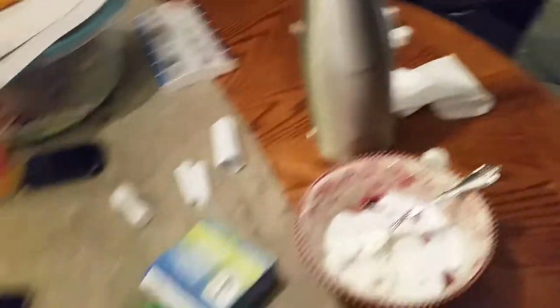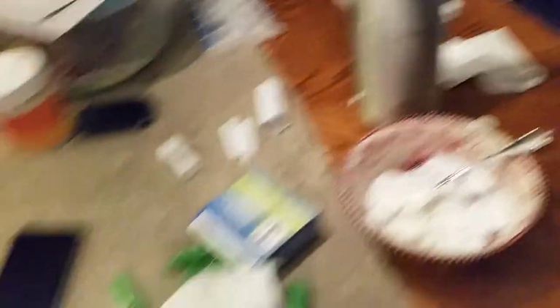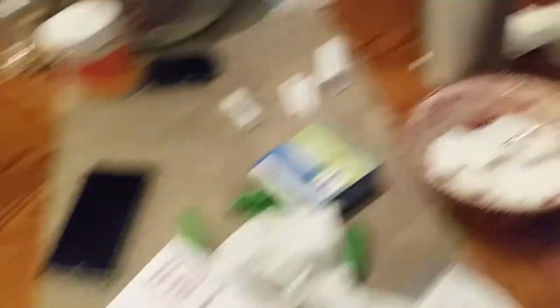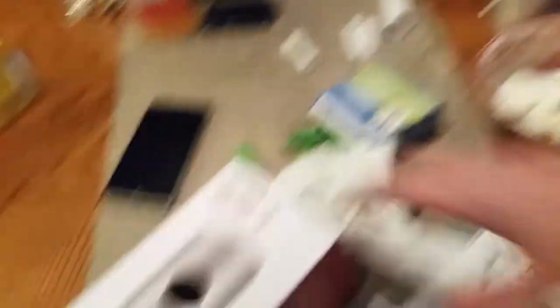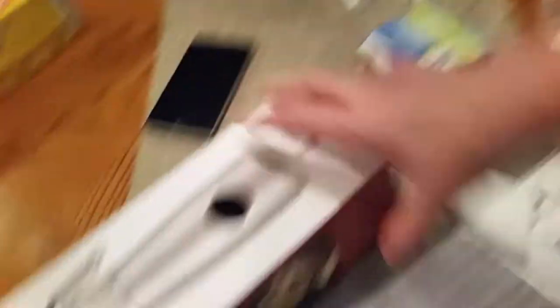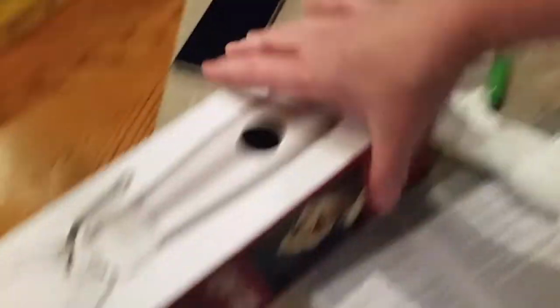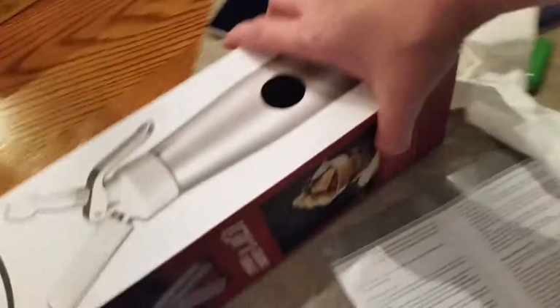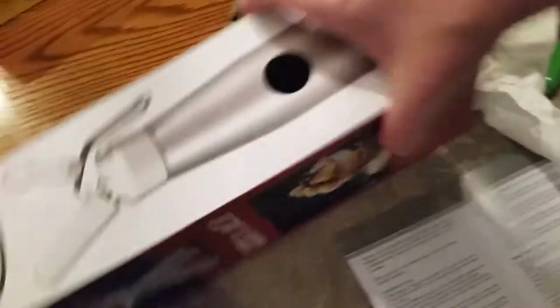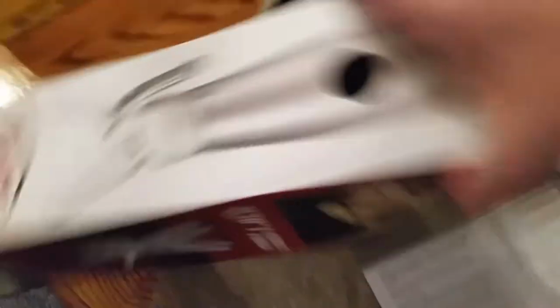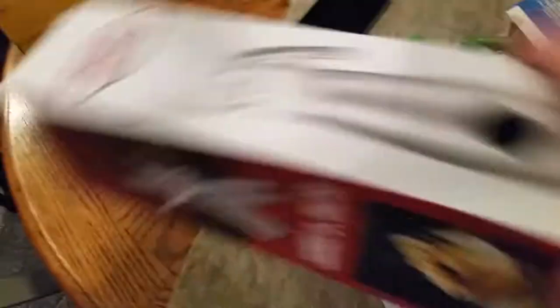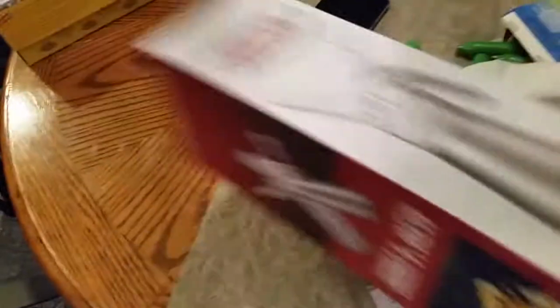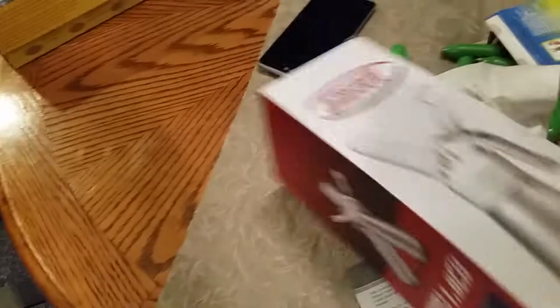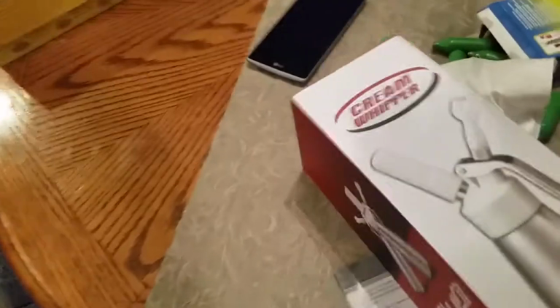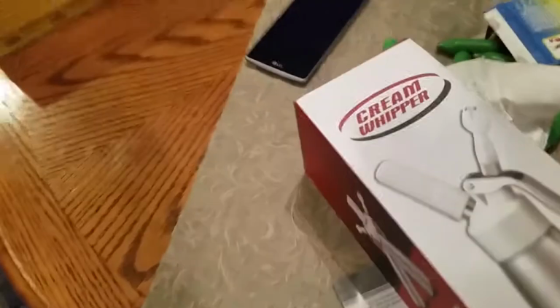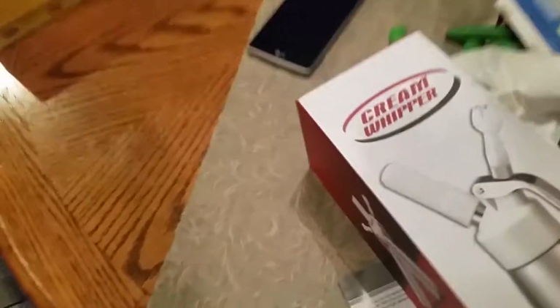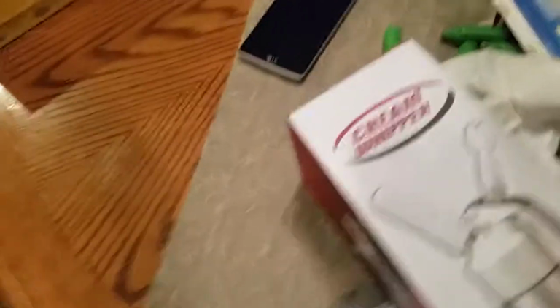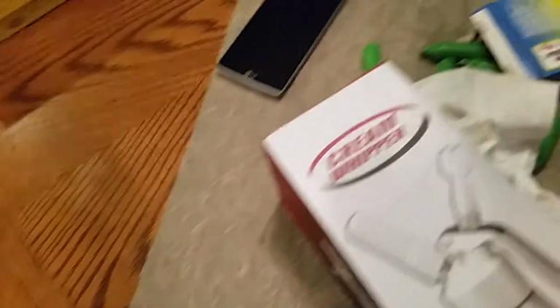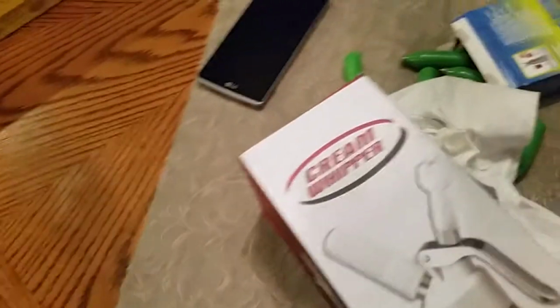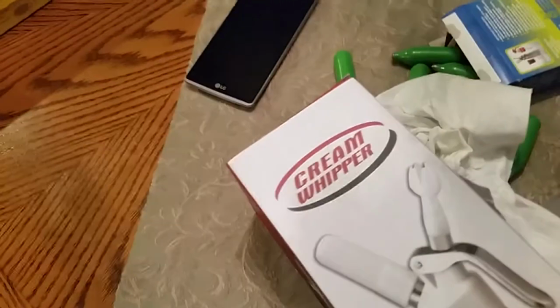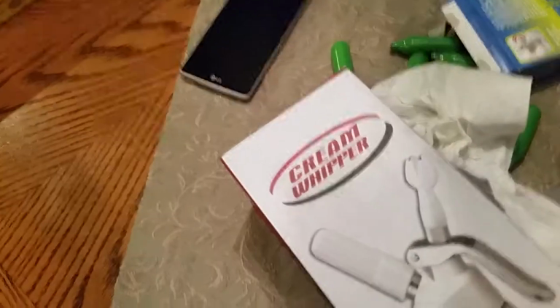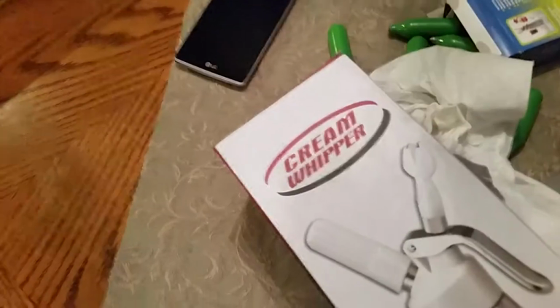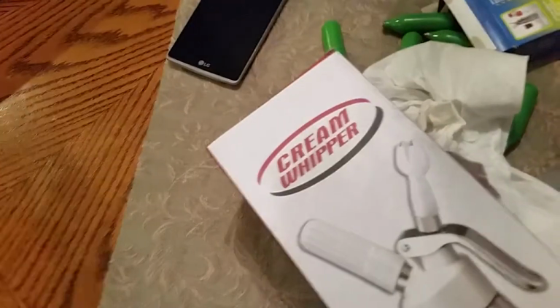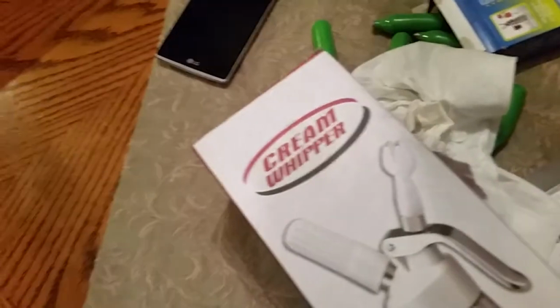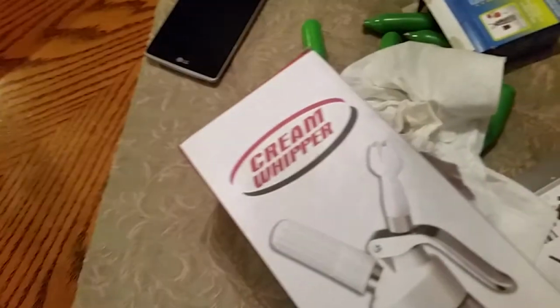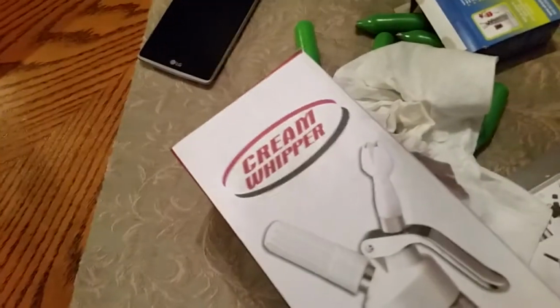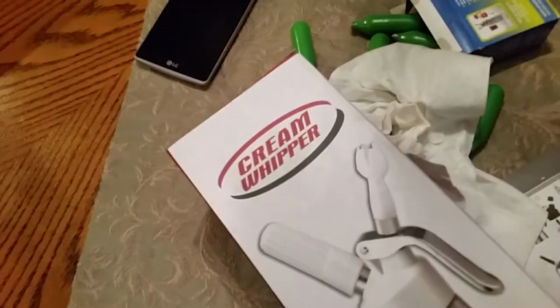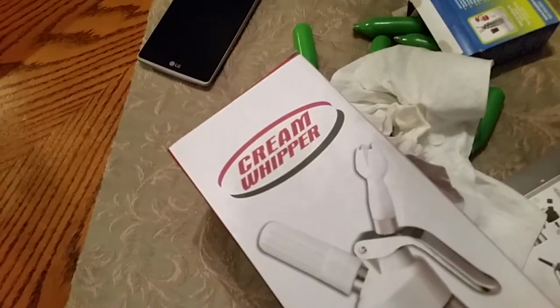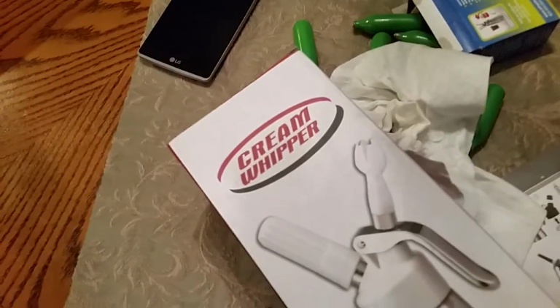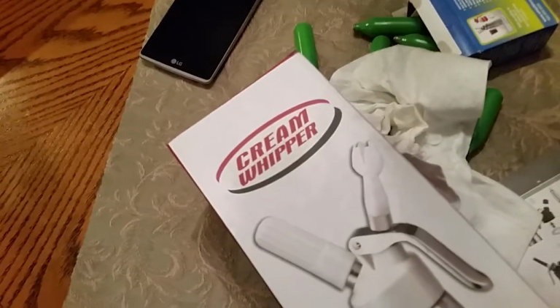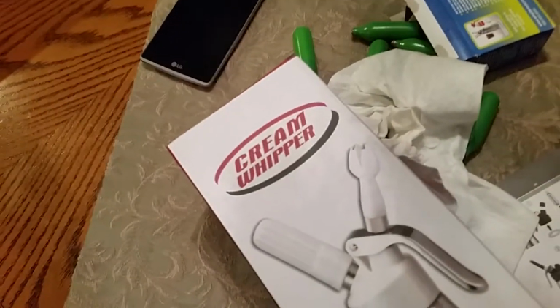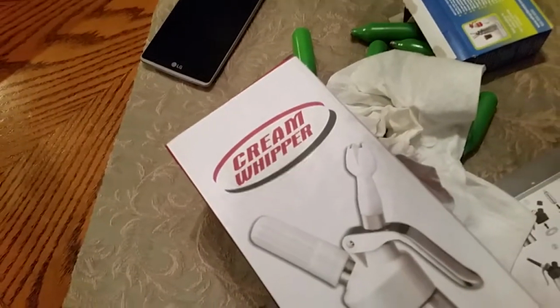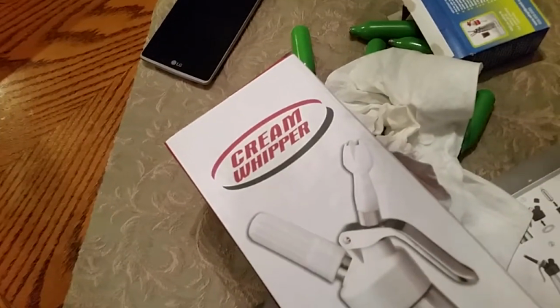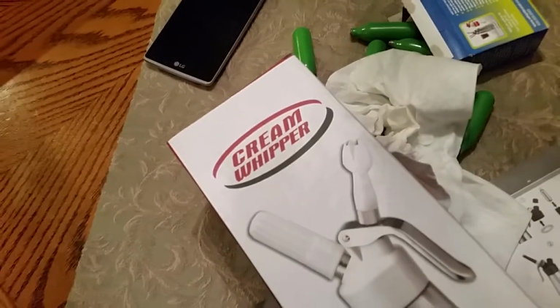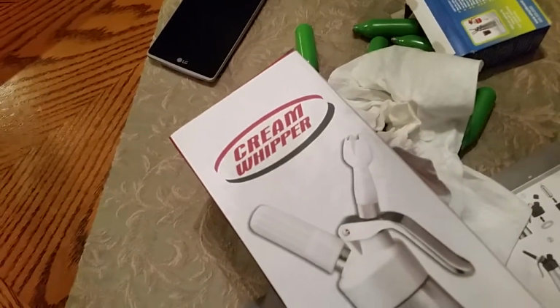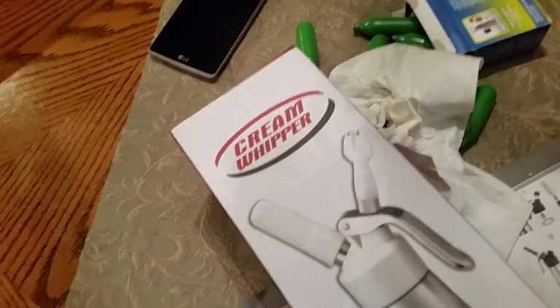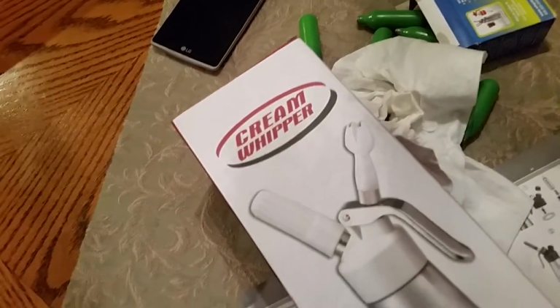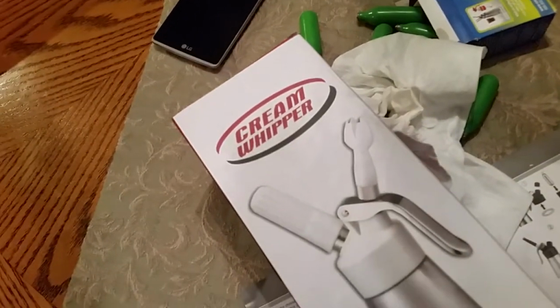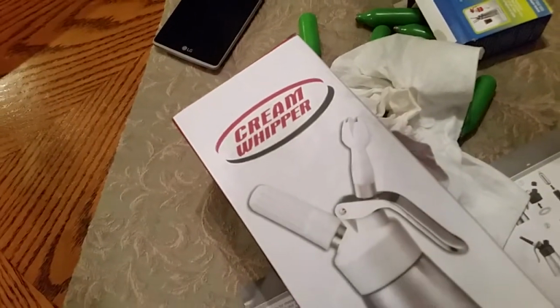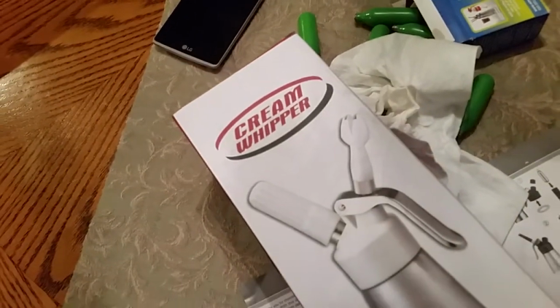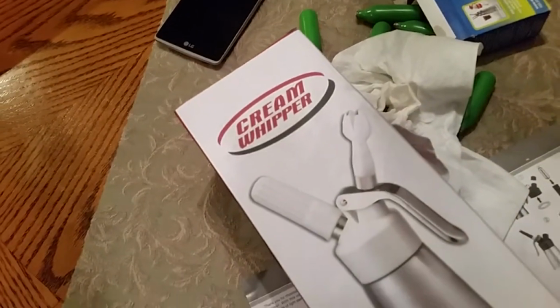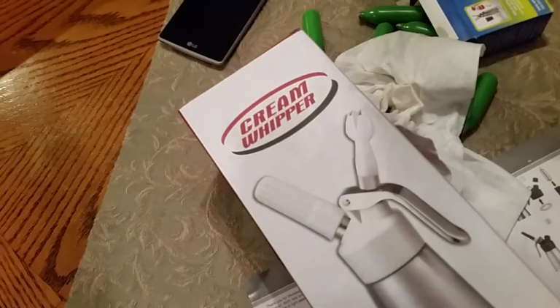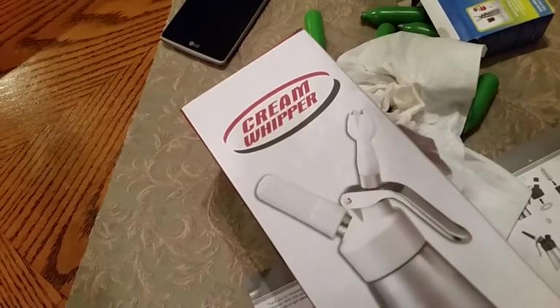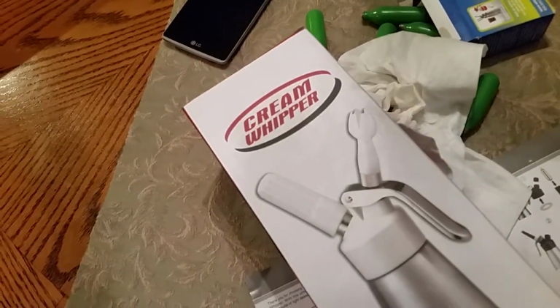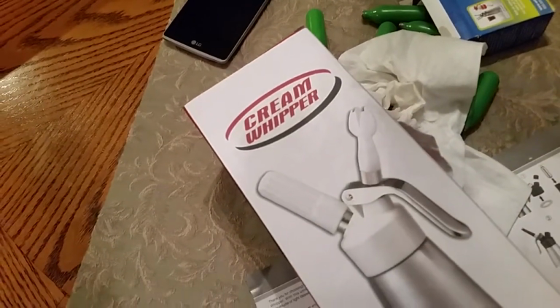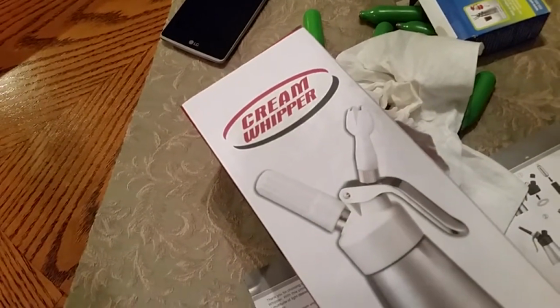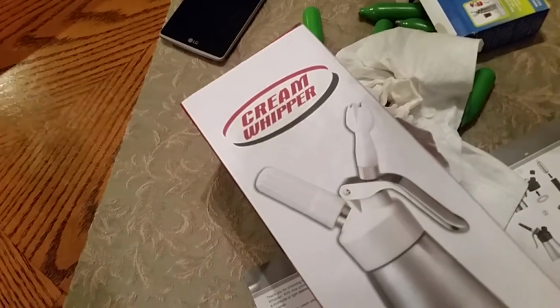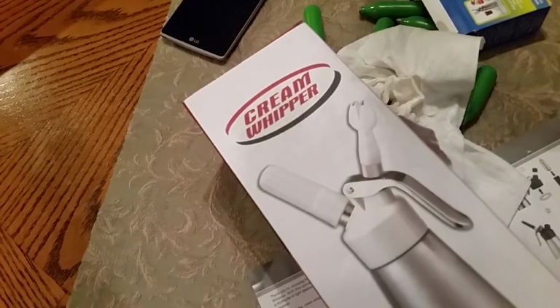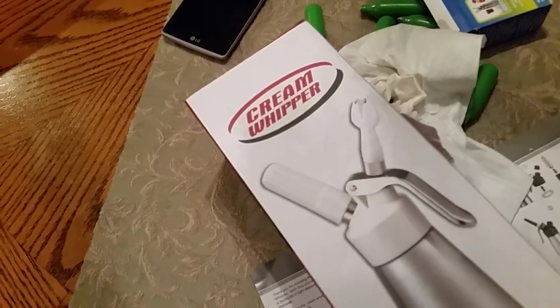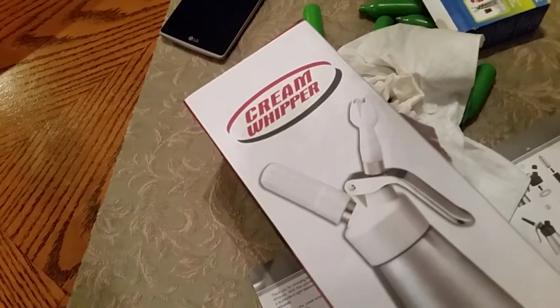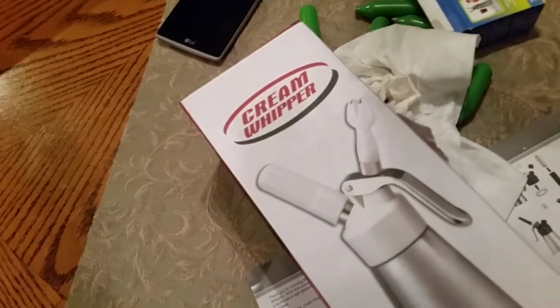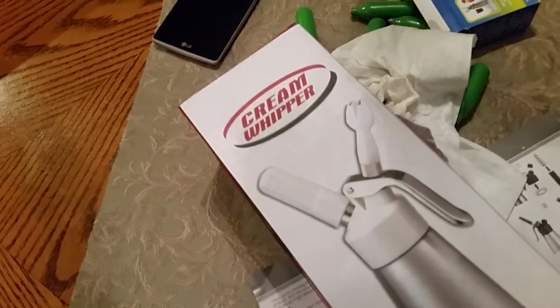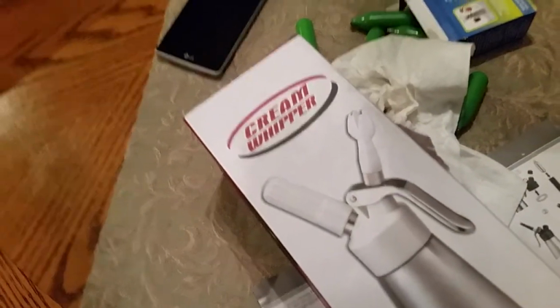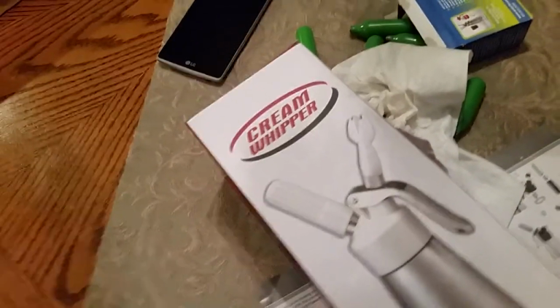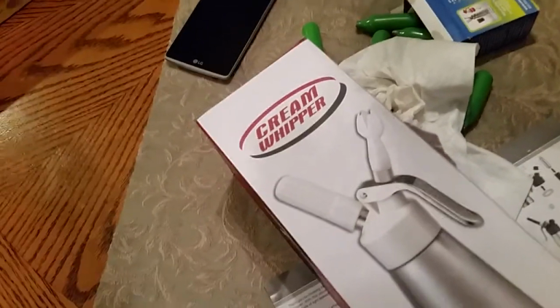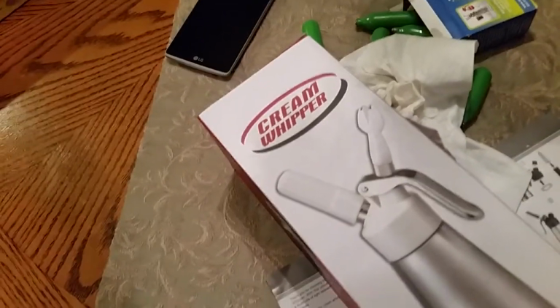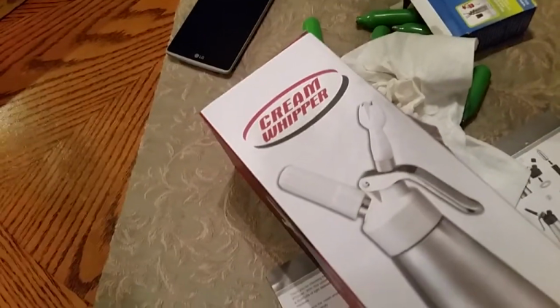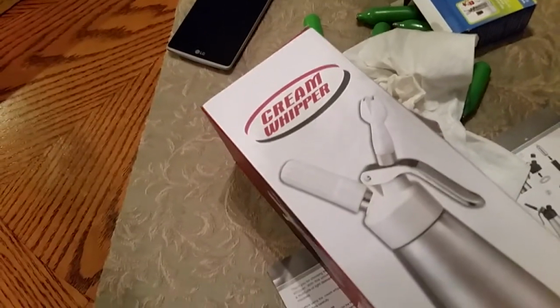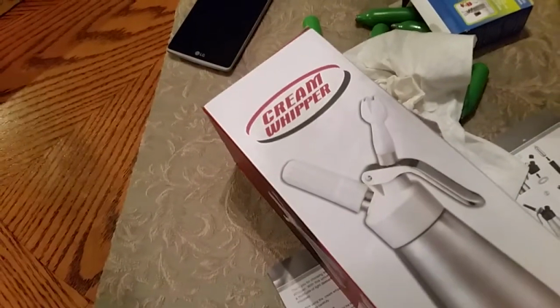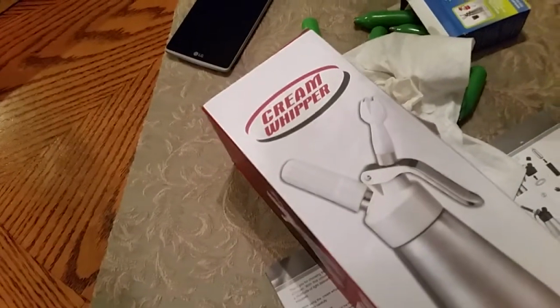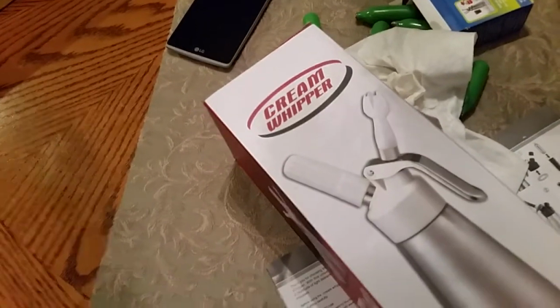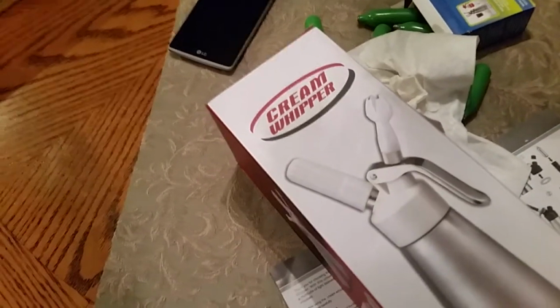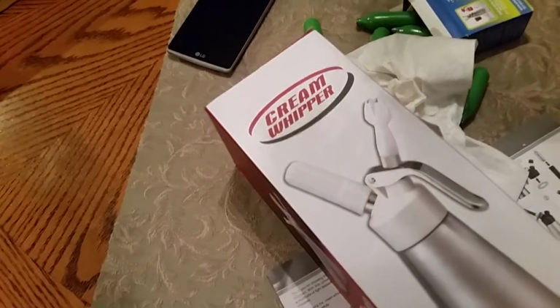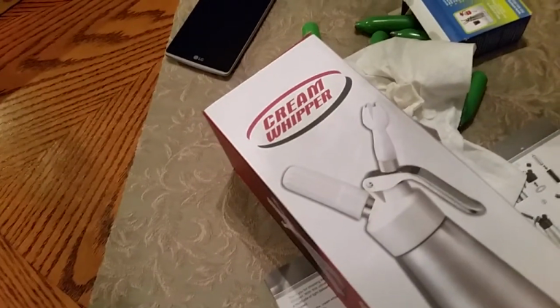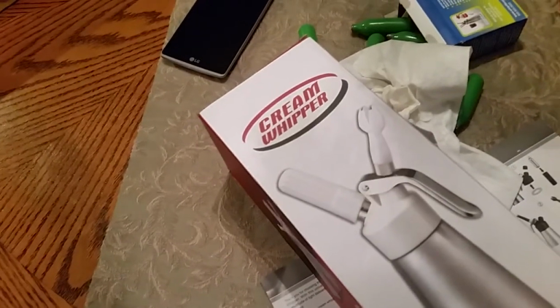So this is the cream whipper — definitely a lot of fun. A little bit scary, out of my comfort zone, never done anything like this before. But it's fun, and now I will just keep this in my fridge. Thanks for watching.